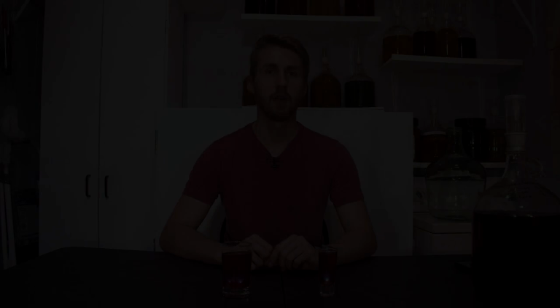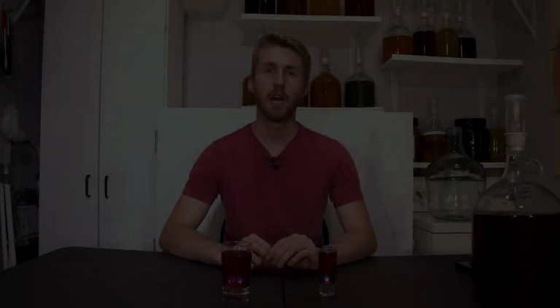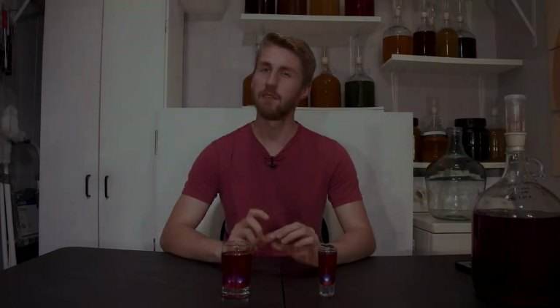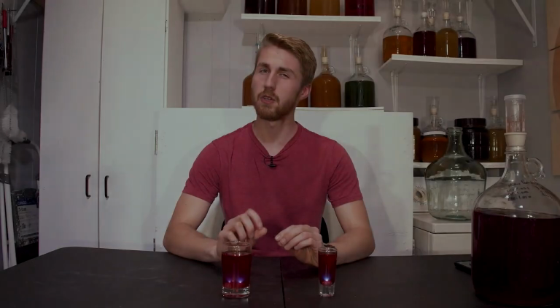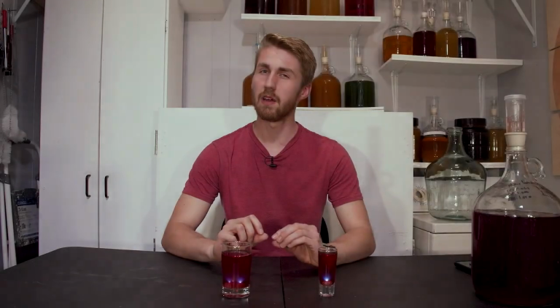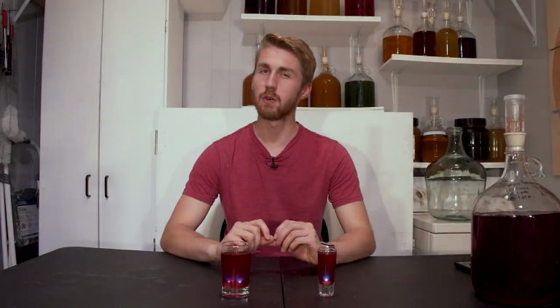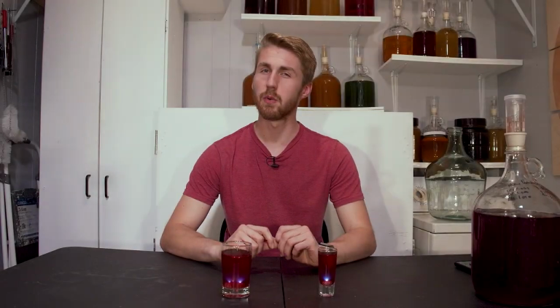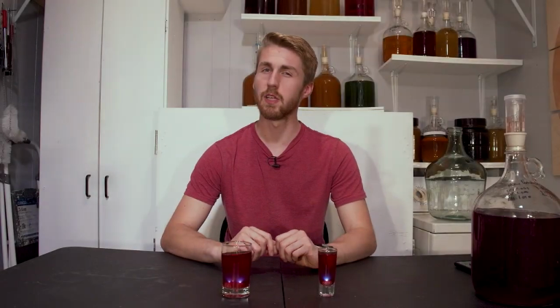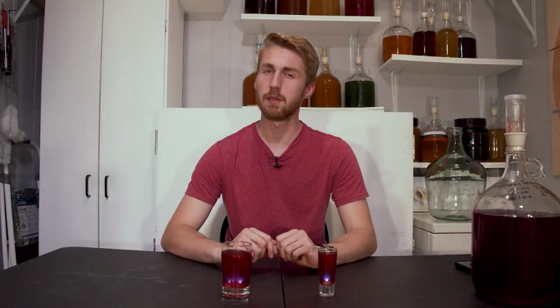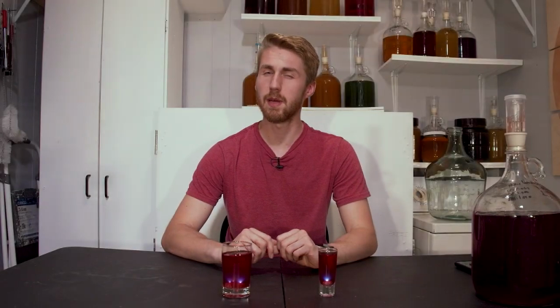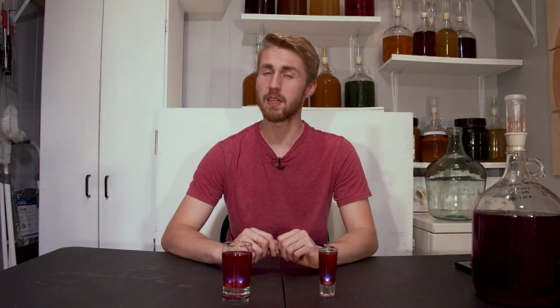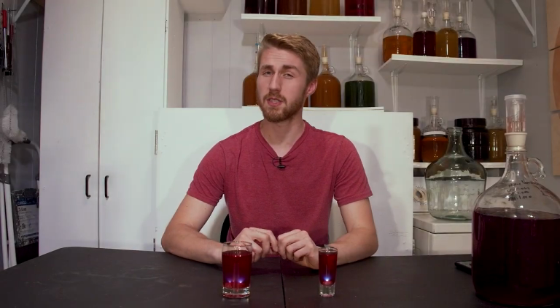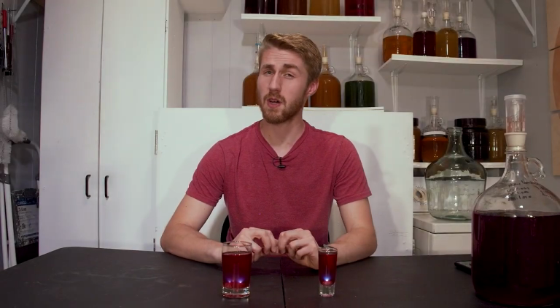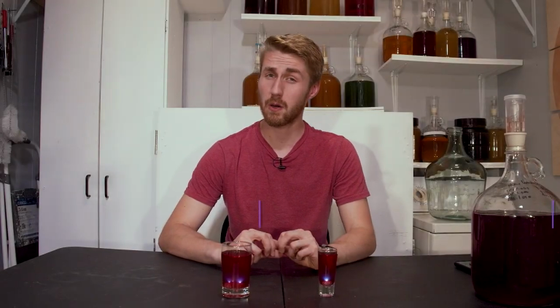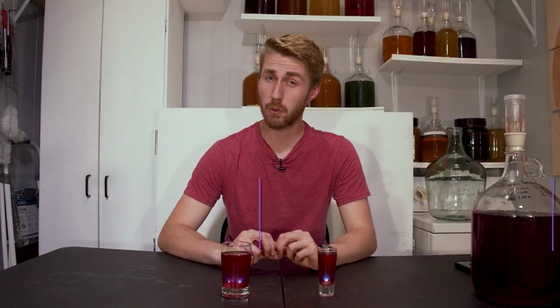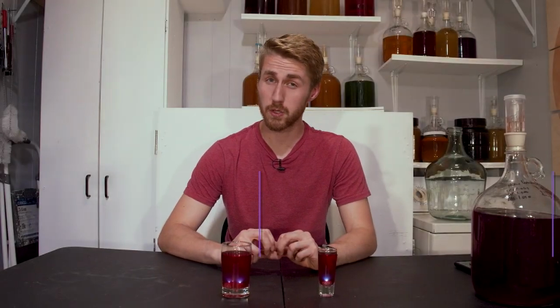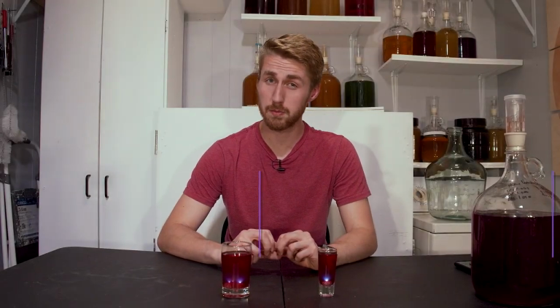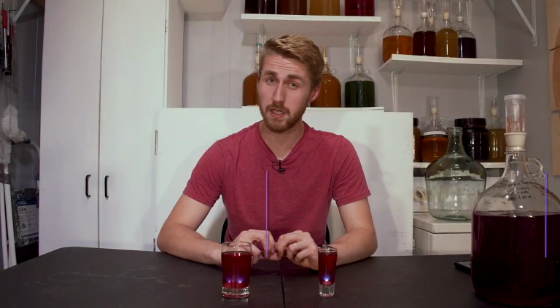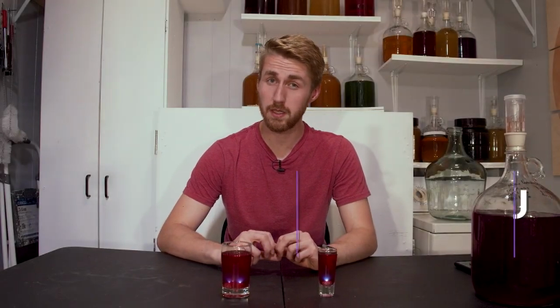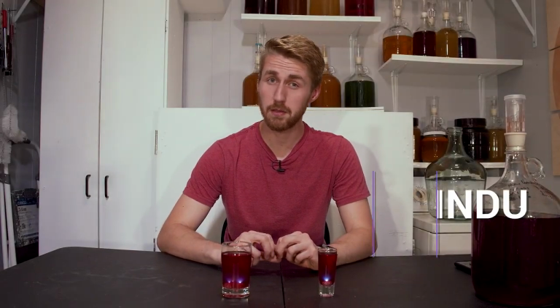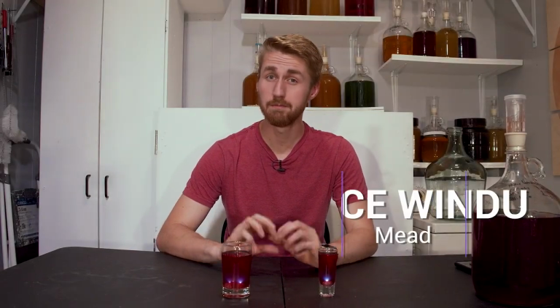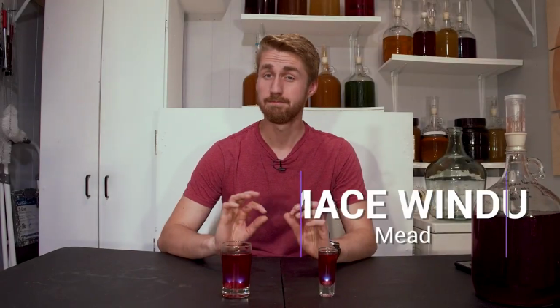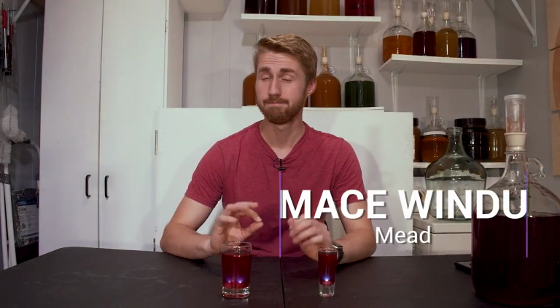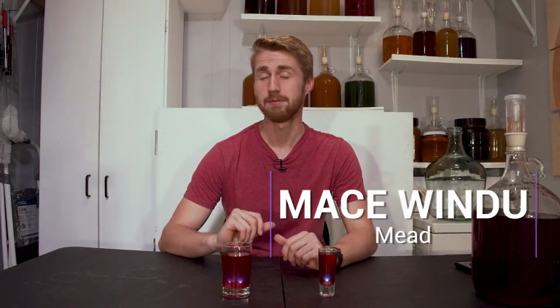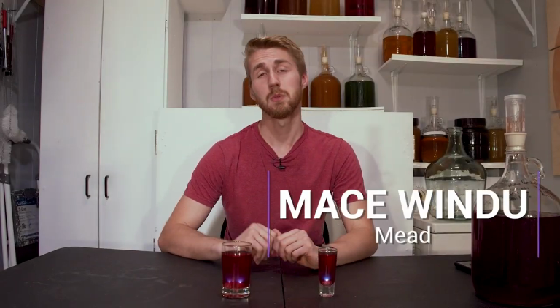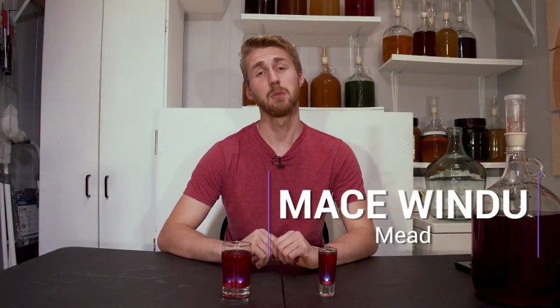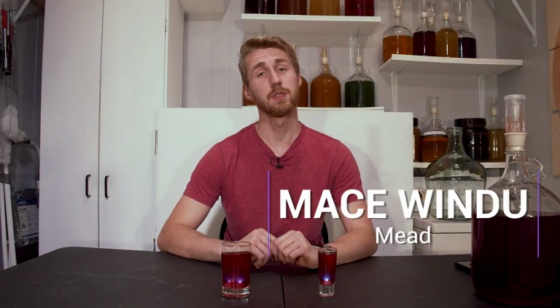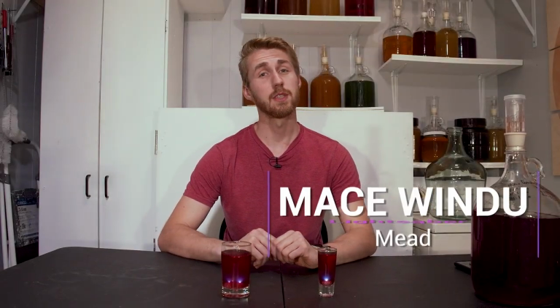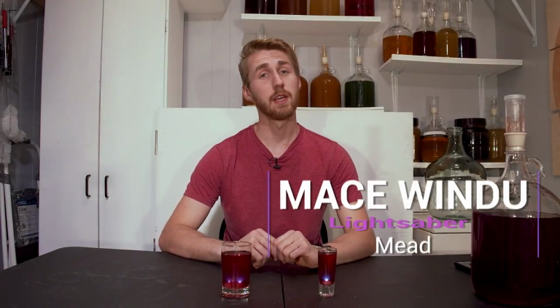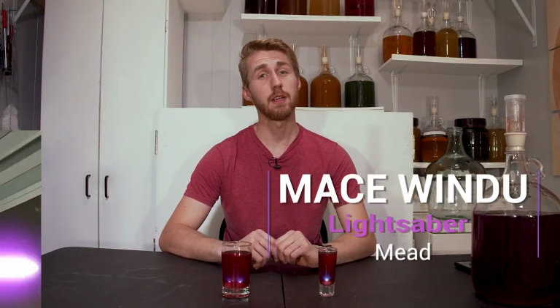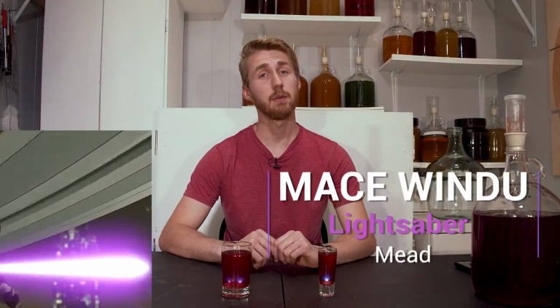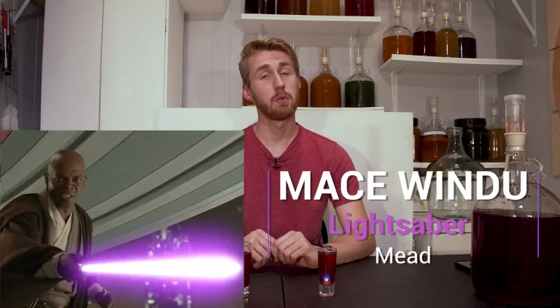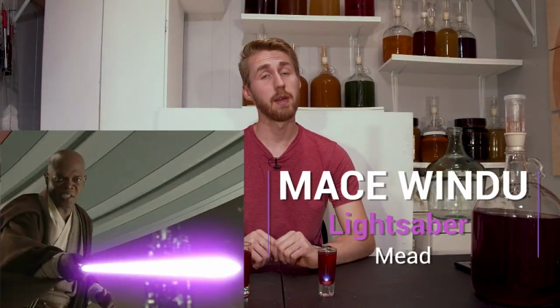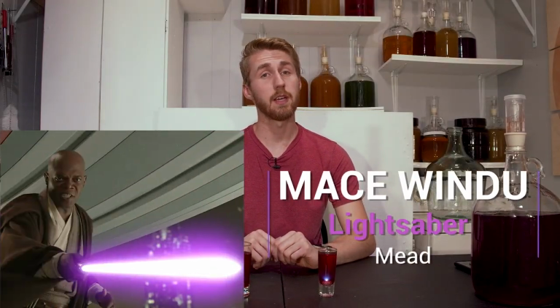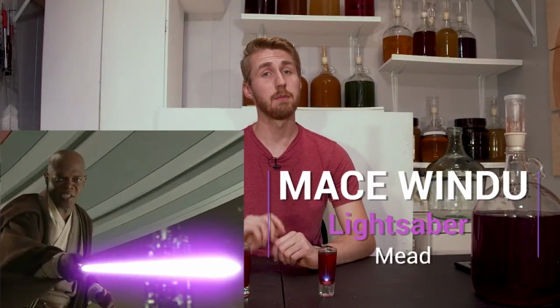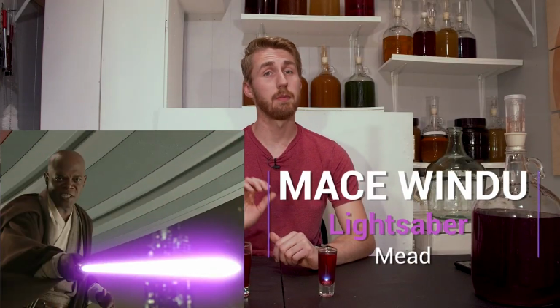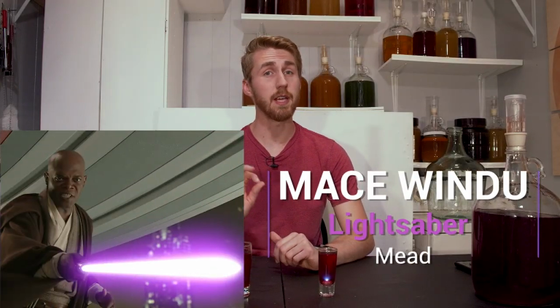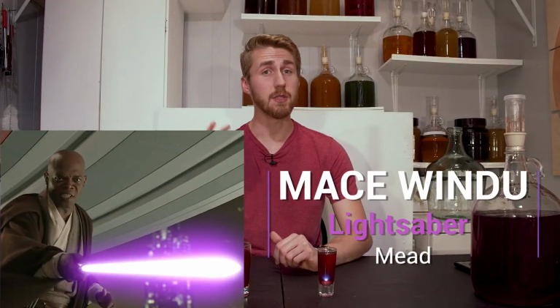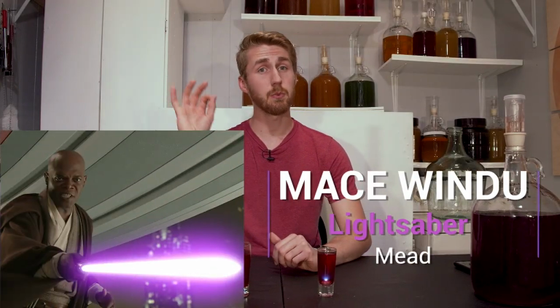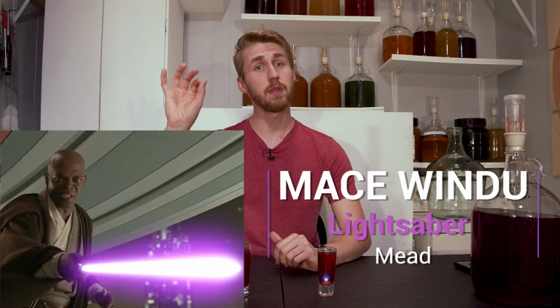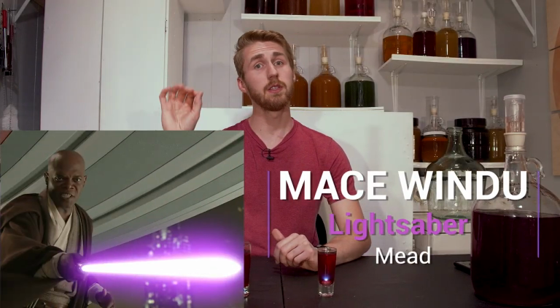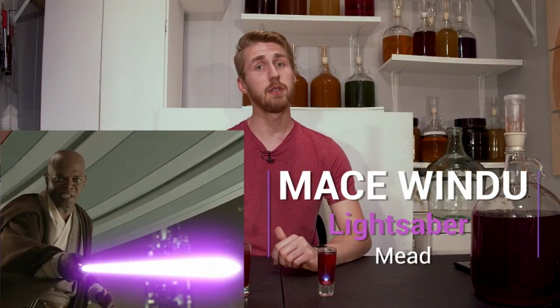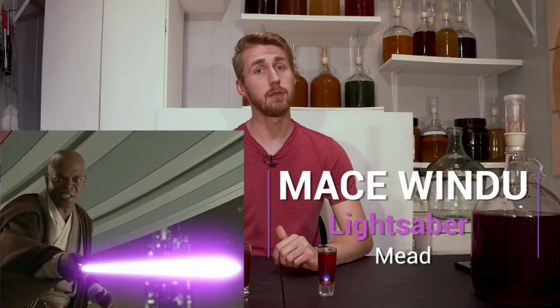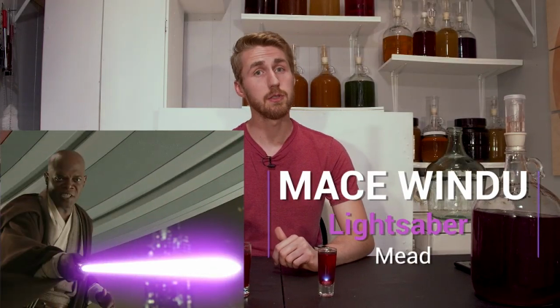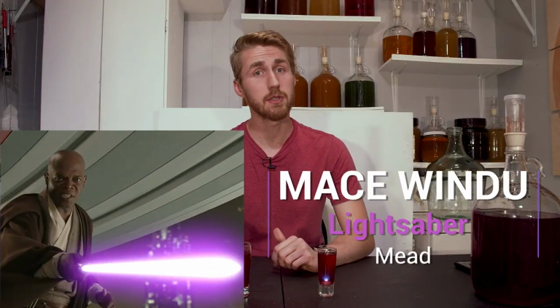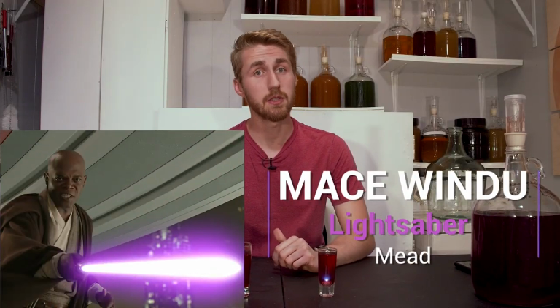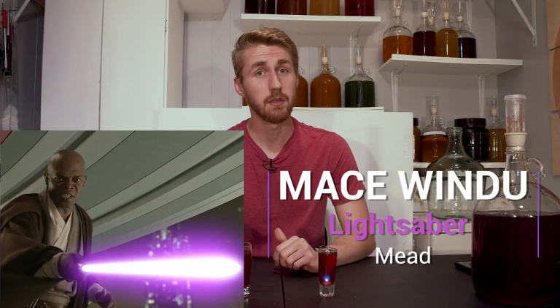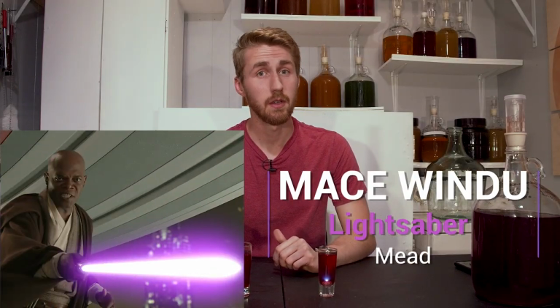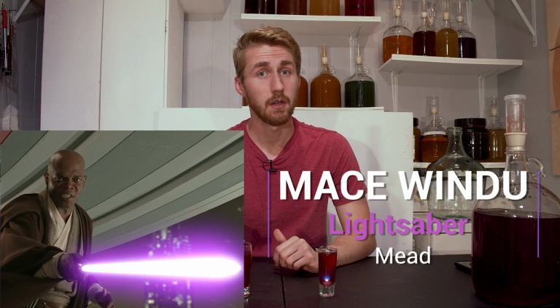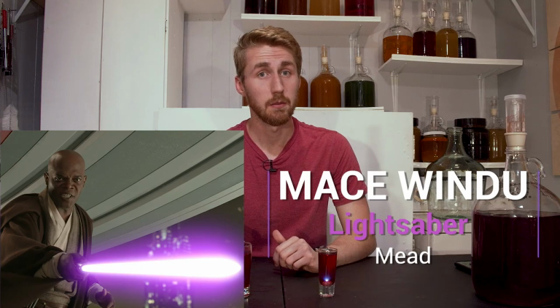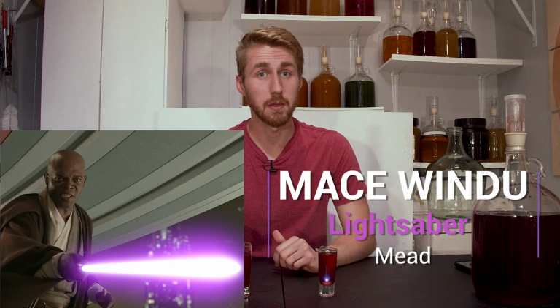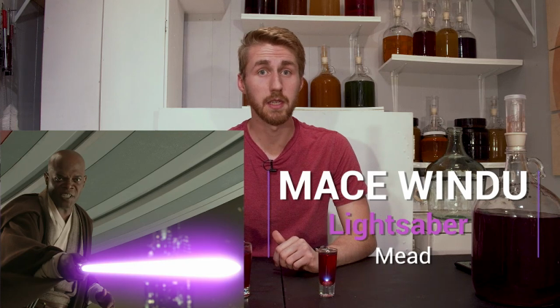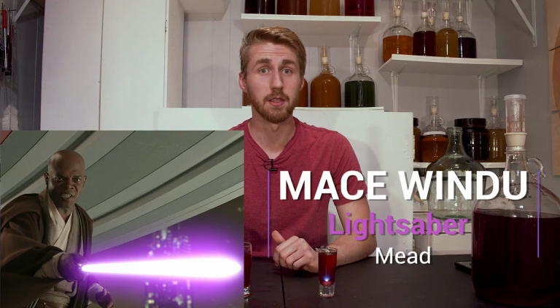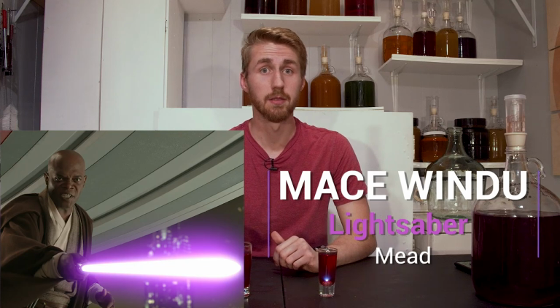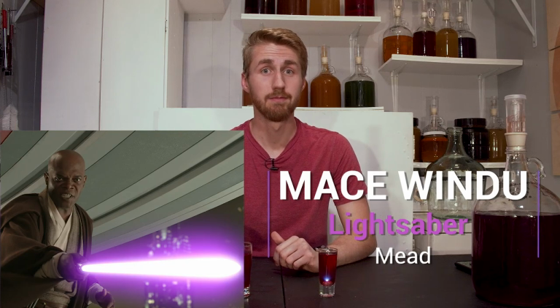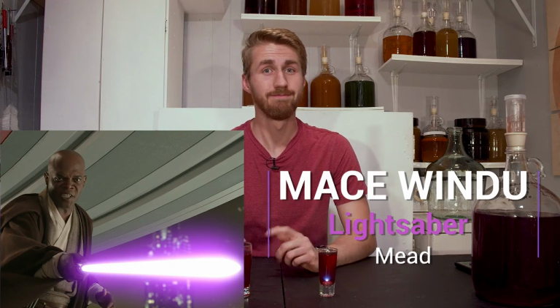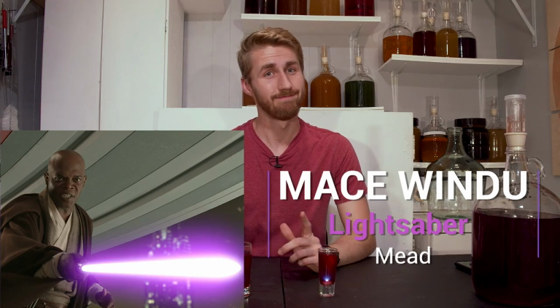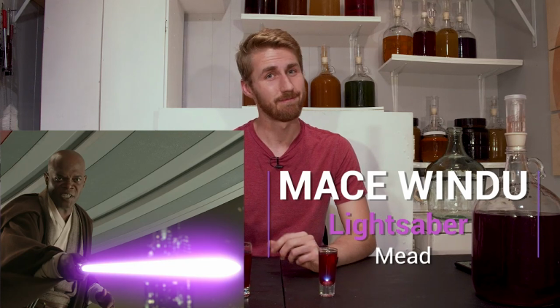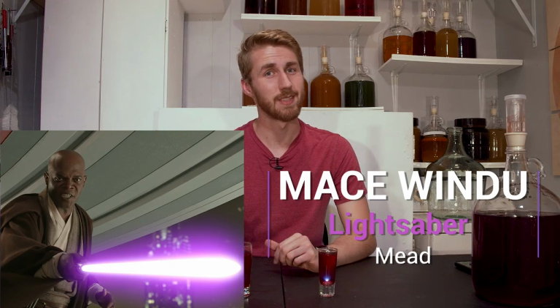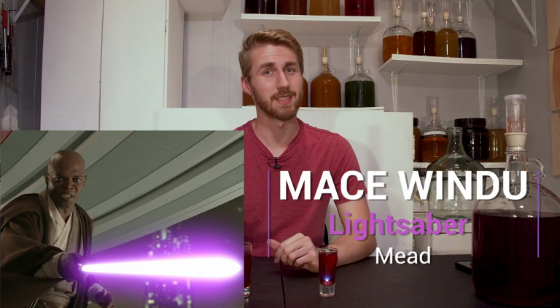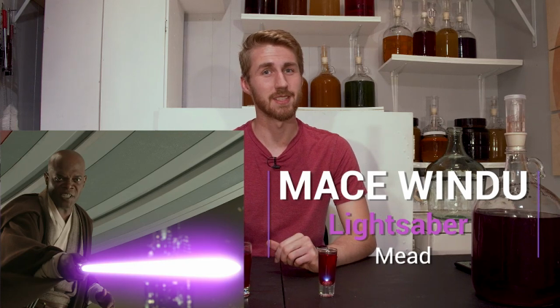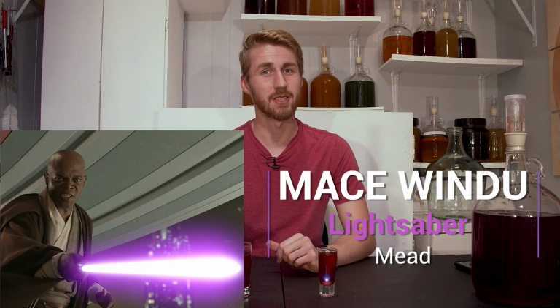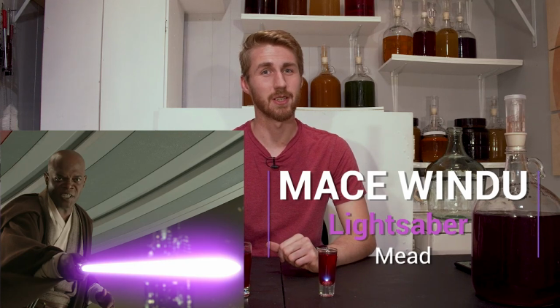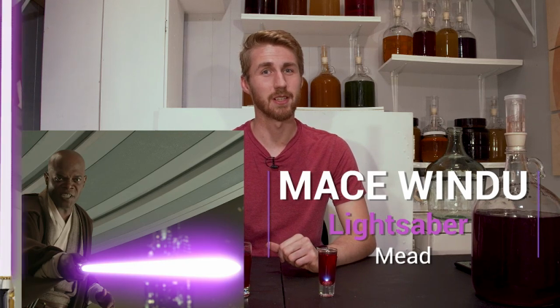Have you ever wanted to make a Star Wars mead? Well today we're making Mace Windu's mead. Let's get started.